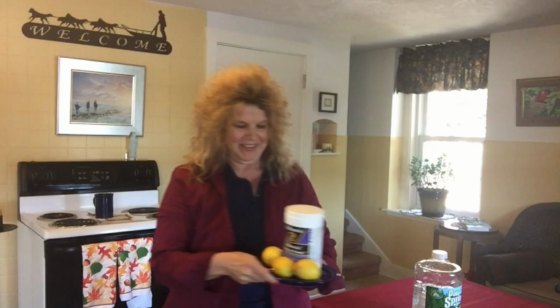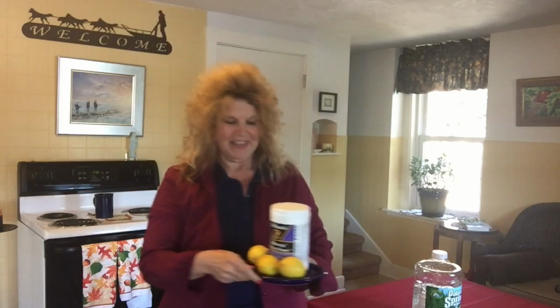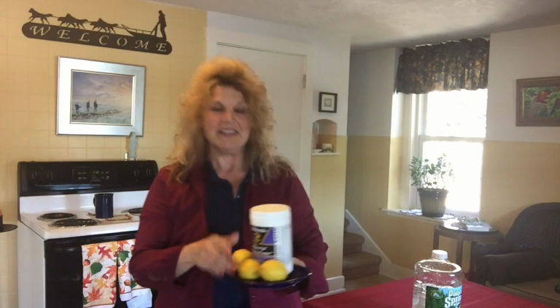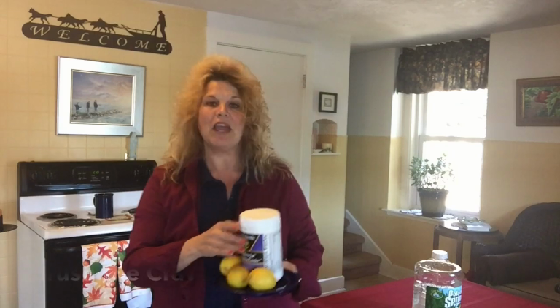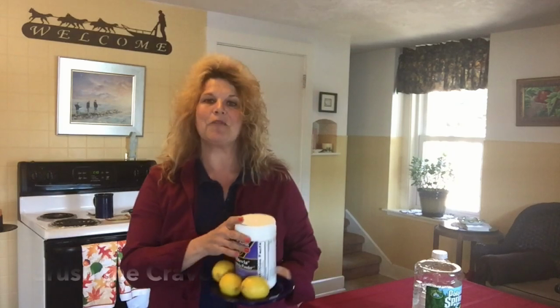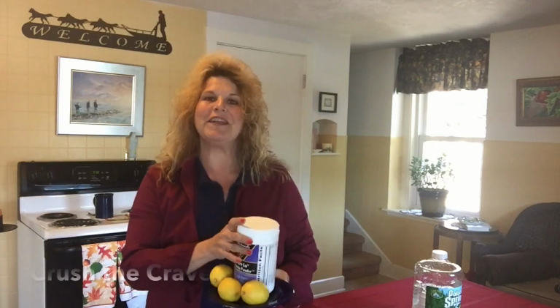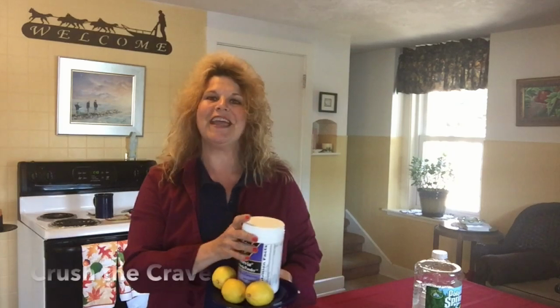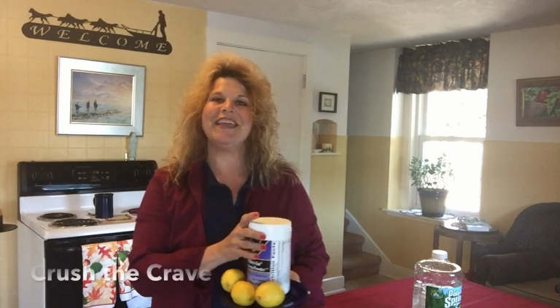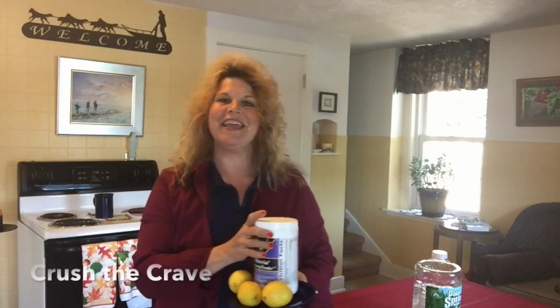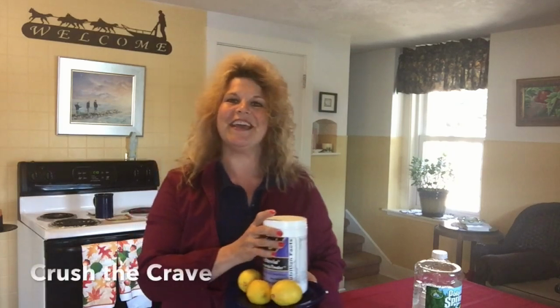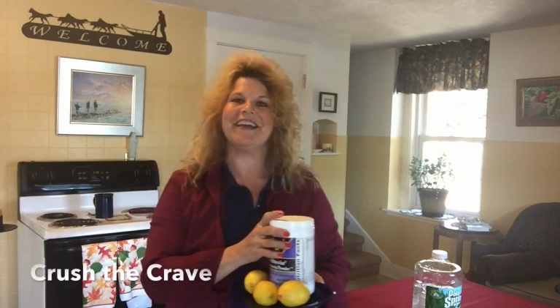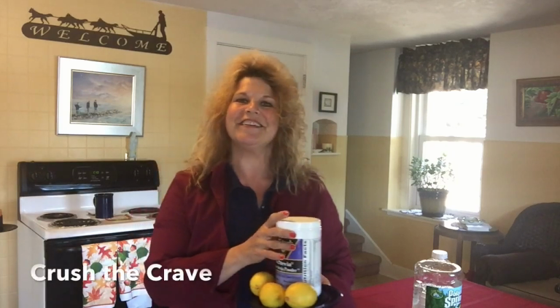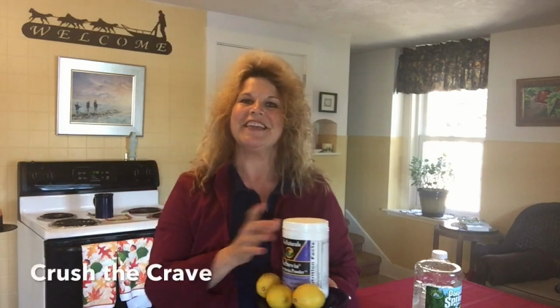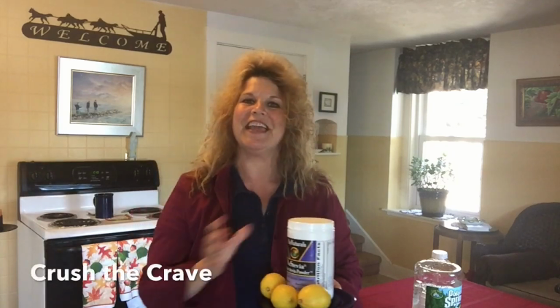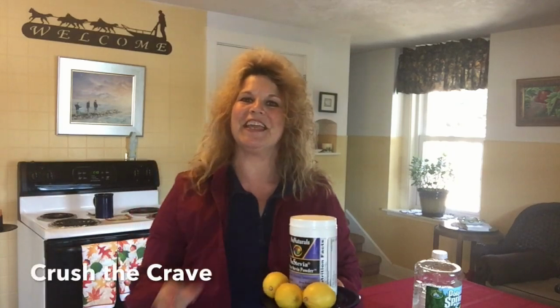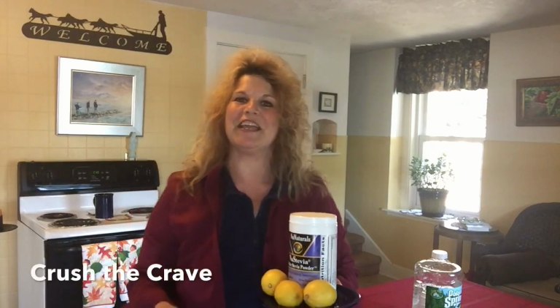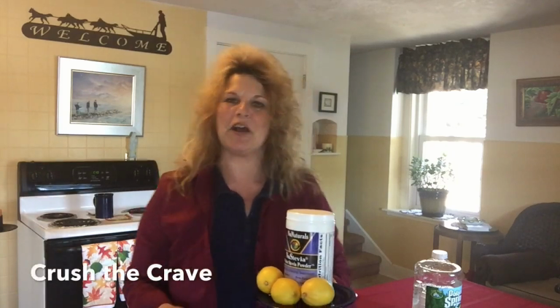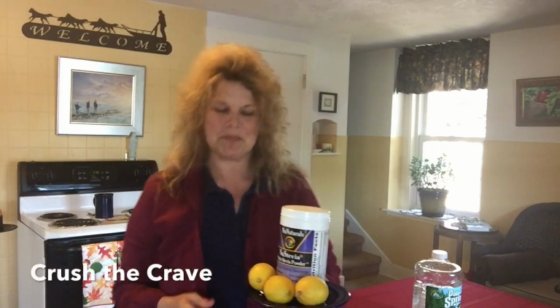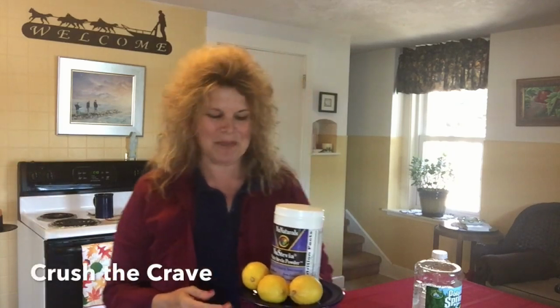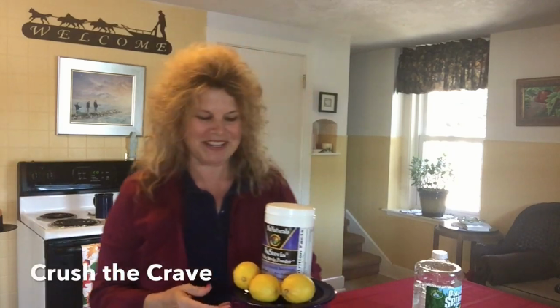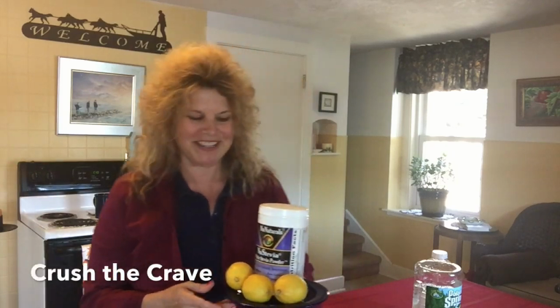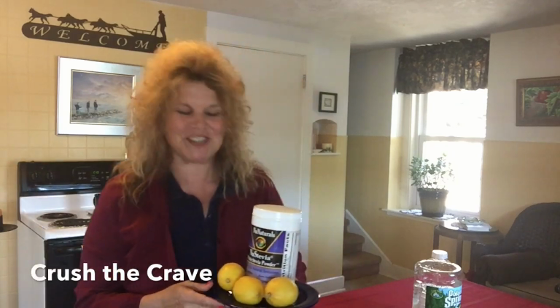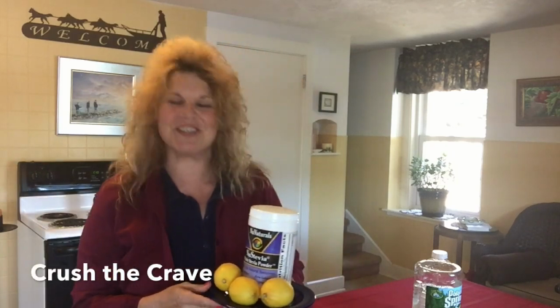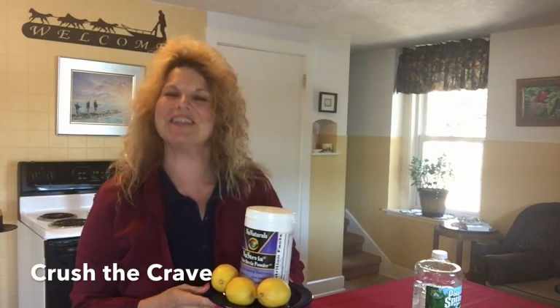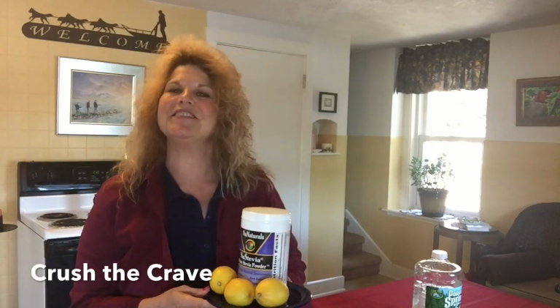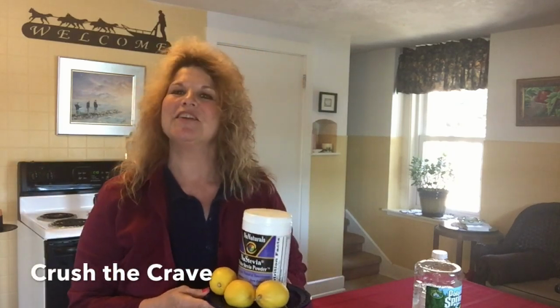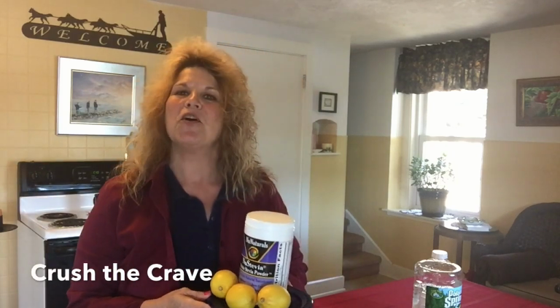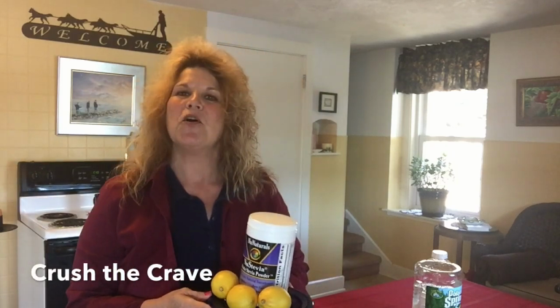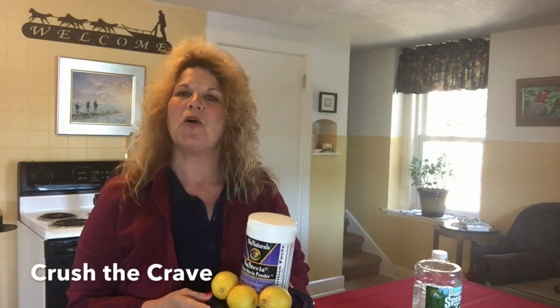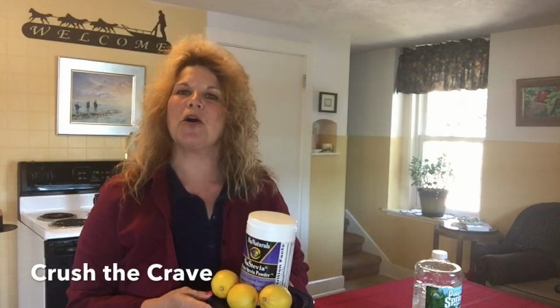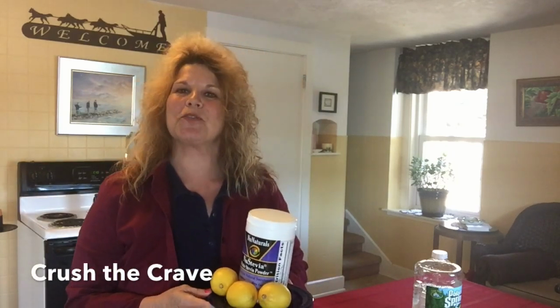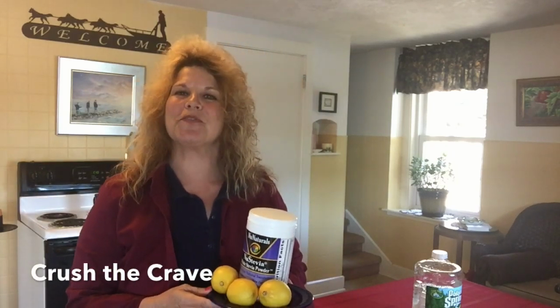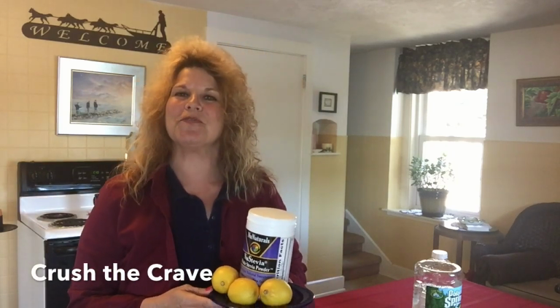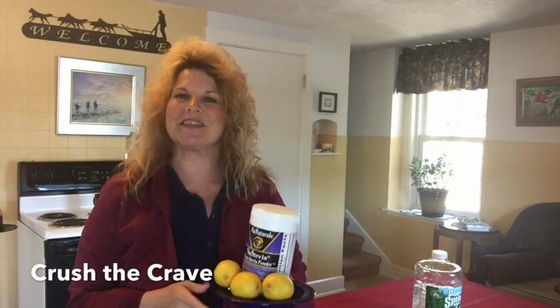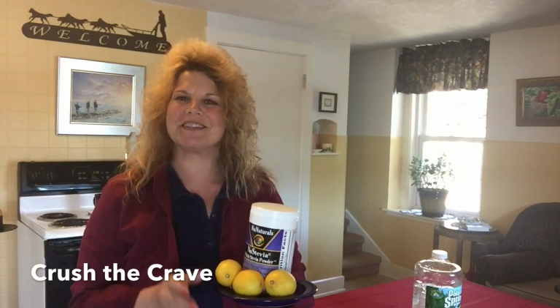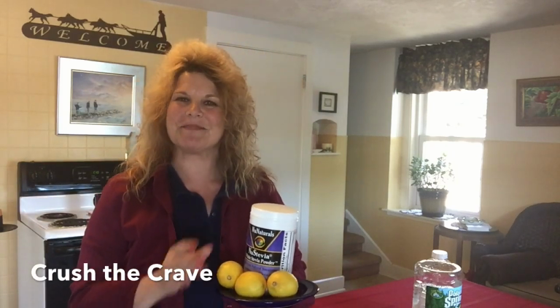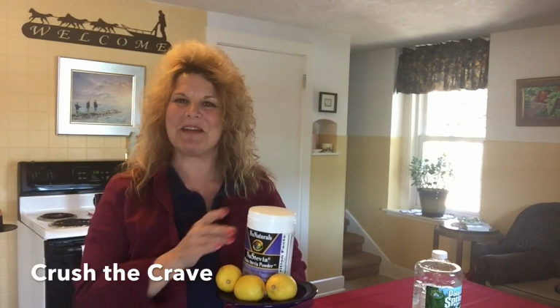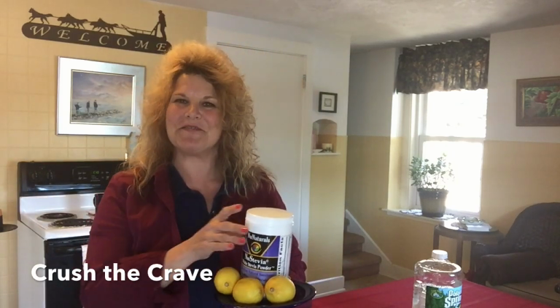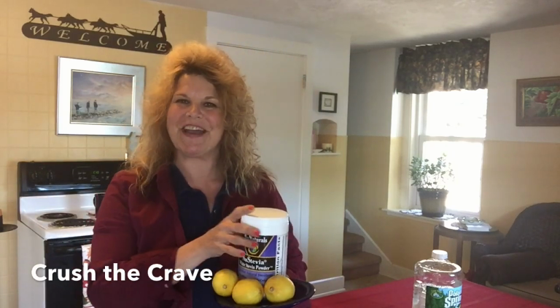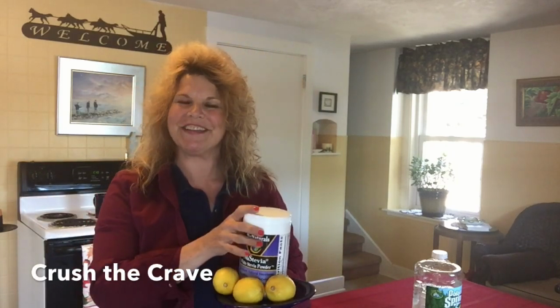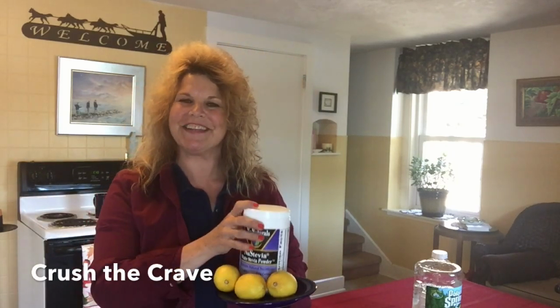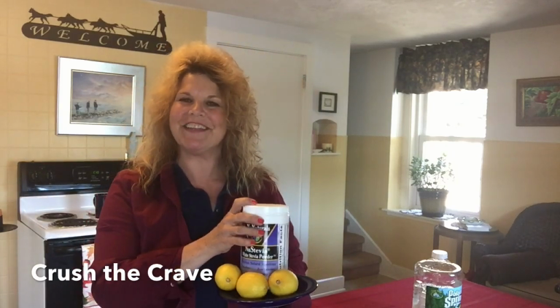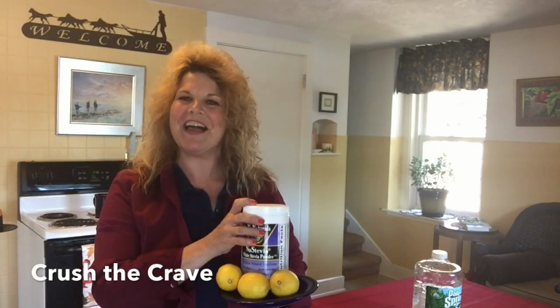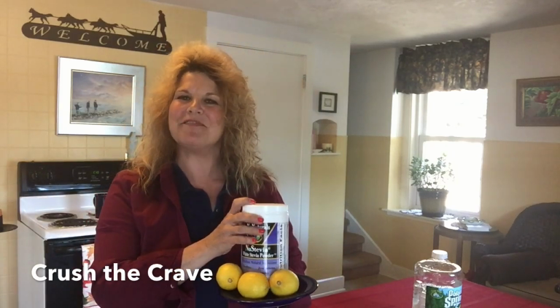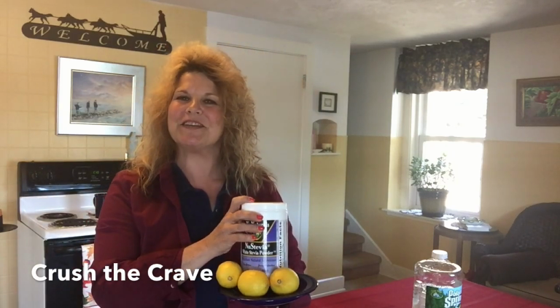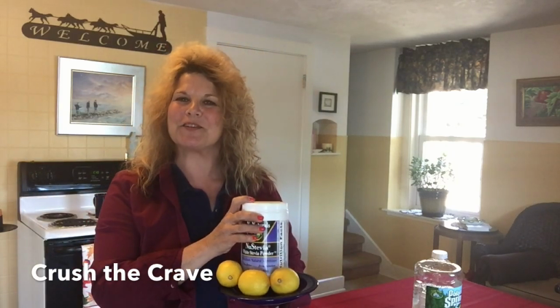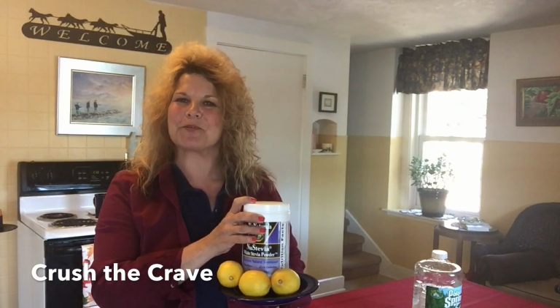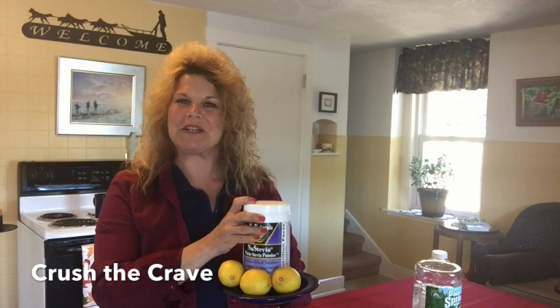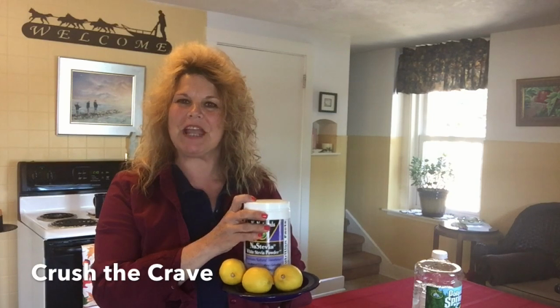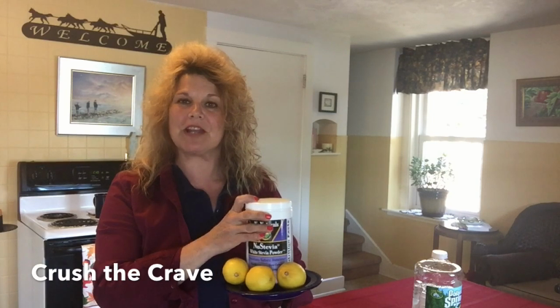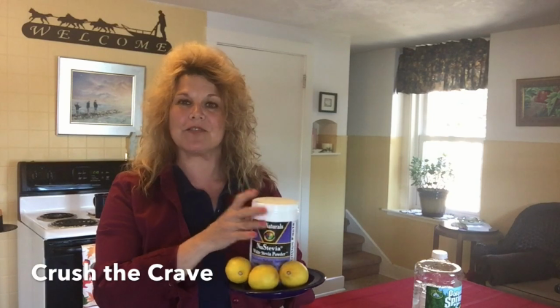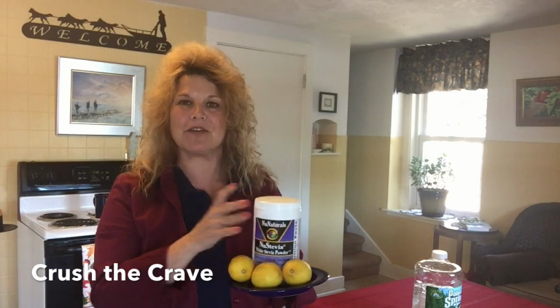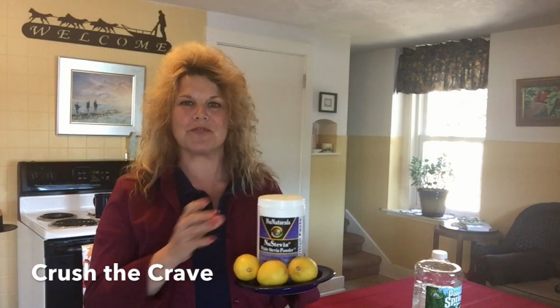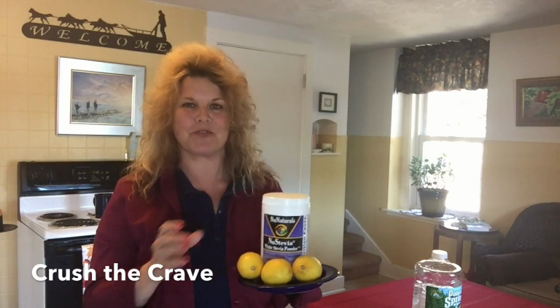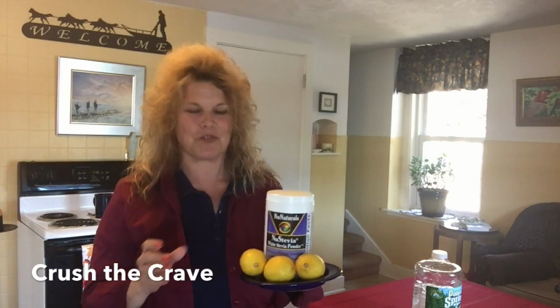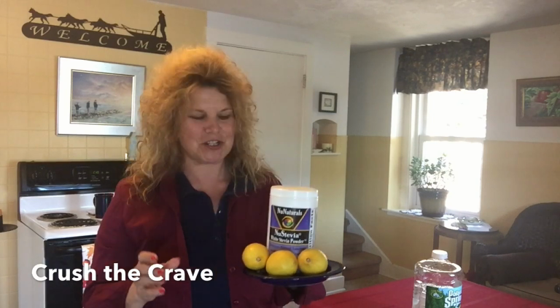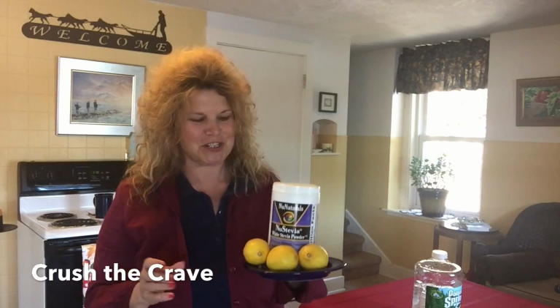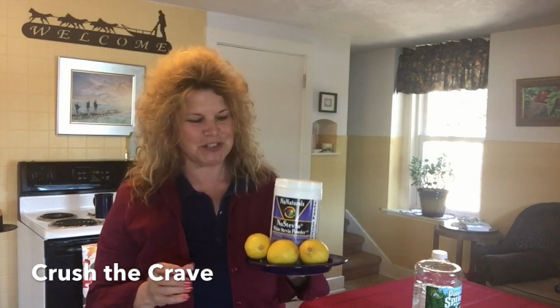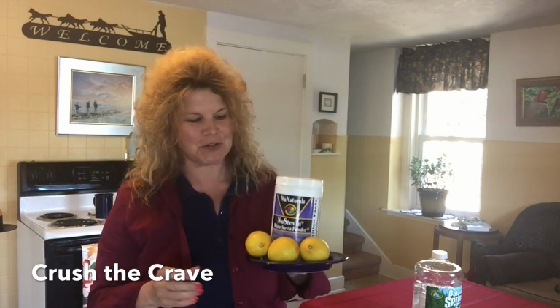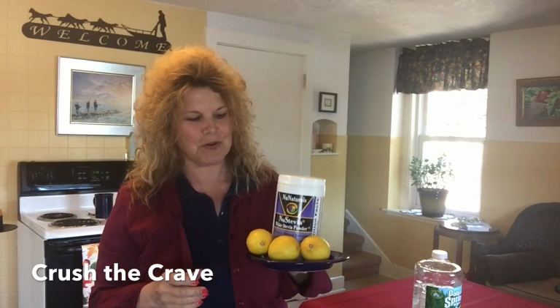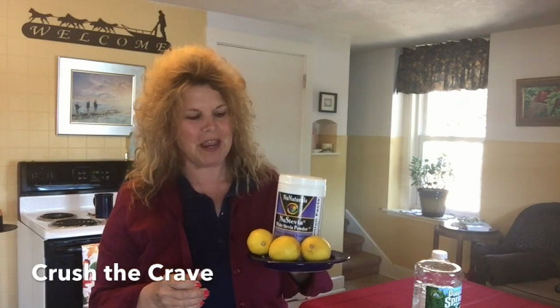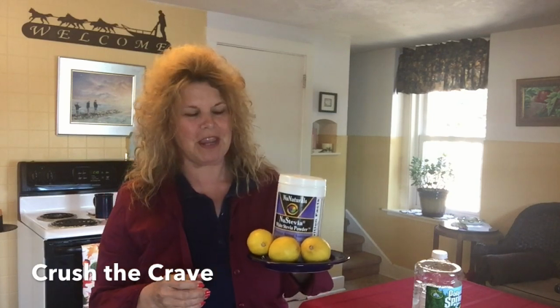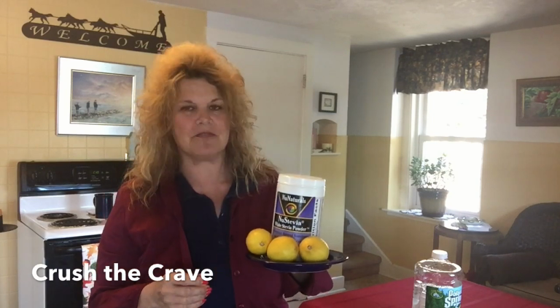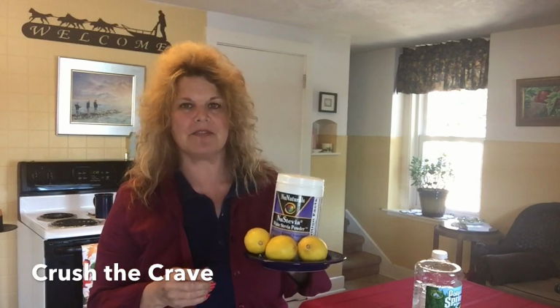Renee here, hanging out in my kitchen, author of Fixing My Fattening Life and creator of Crushing the Crave.